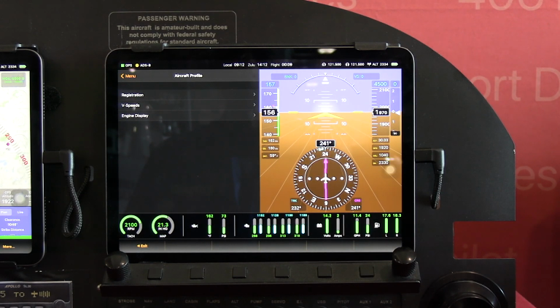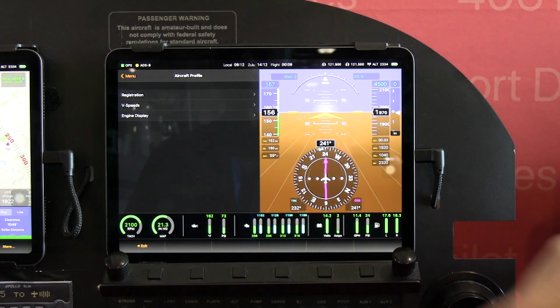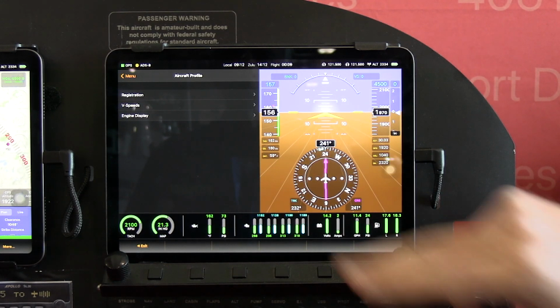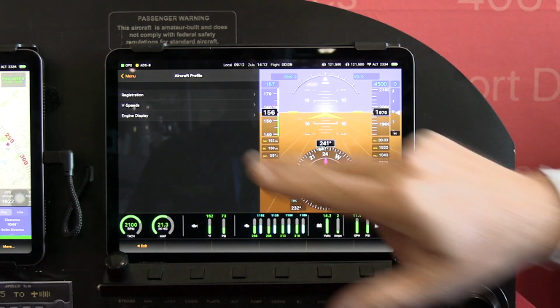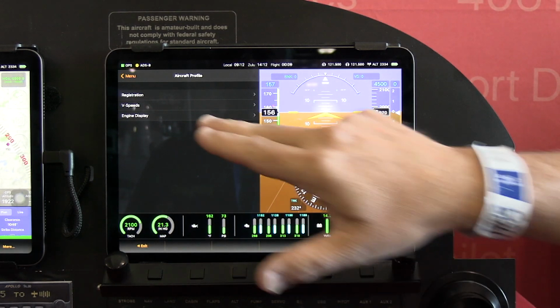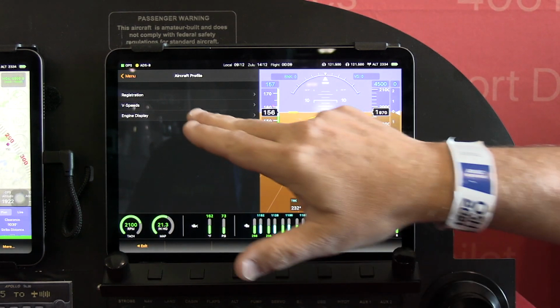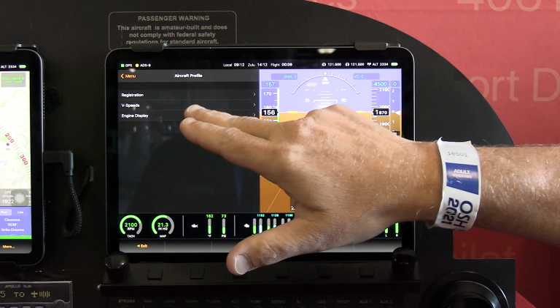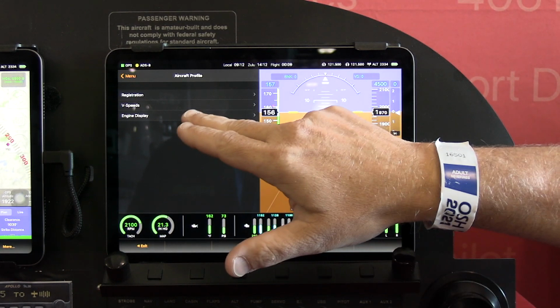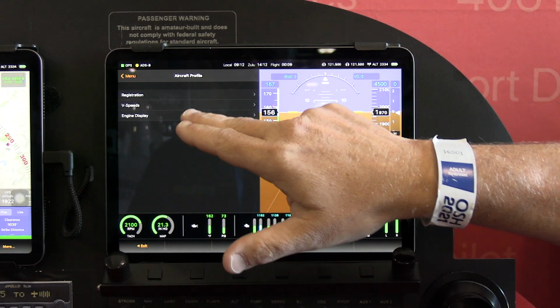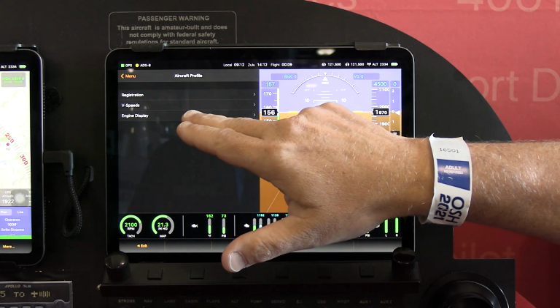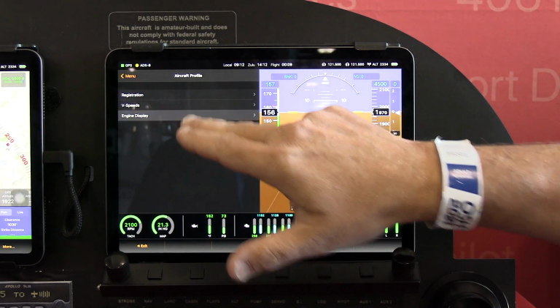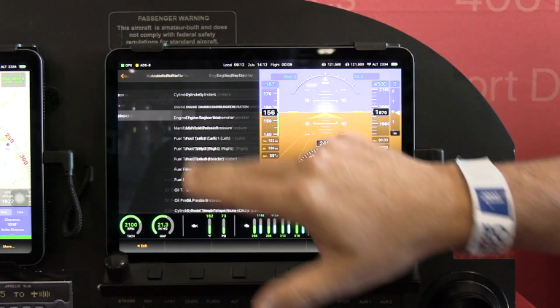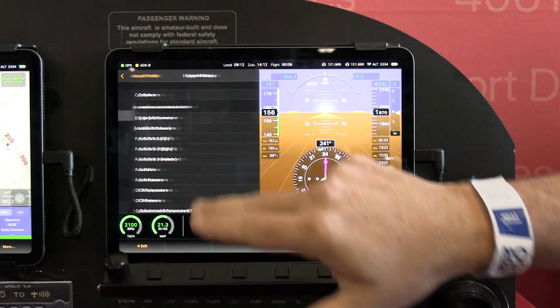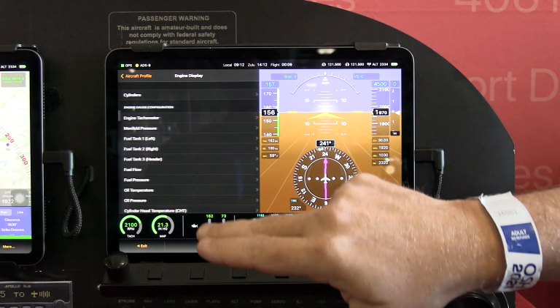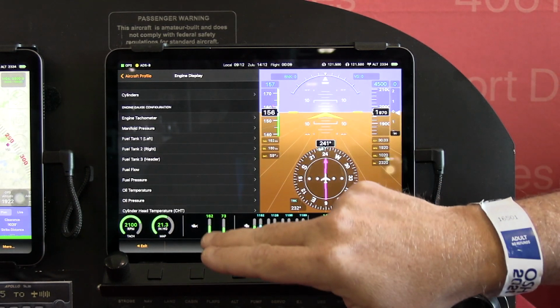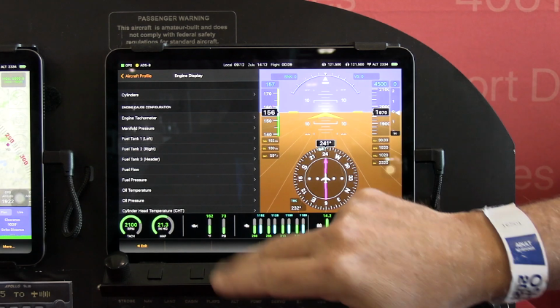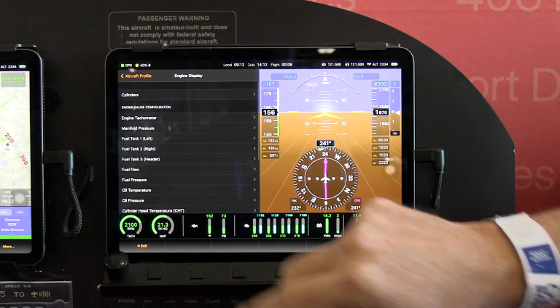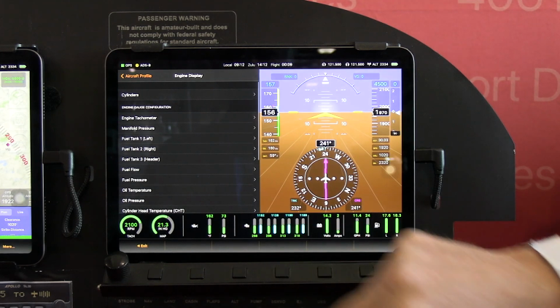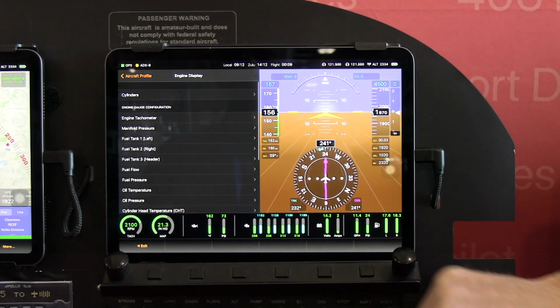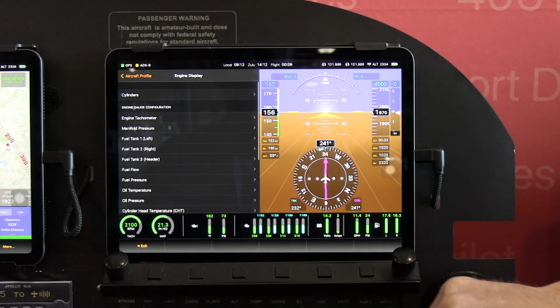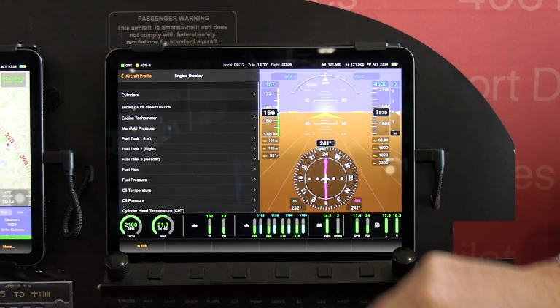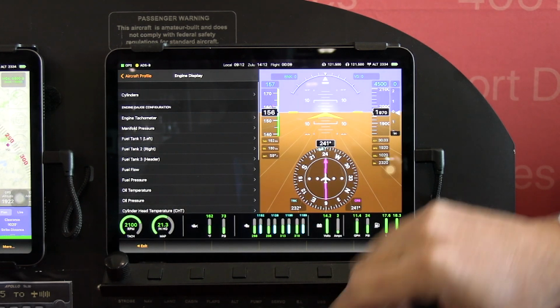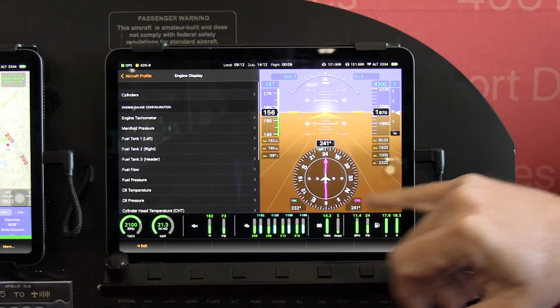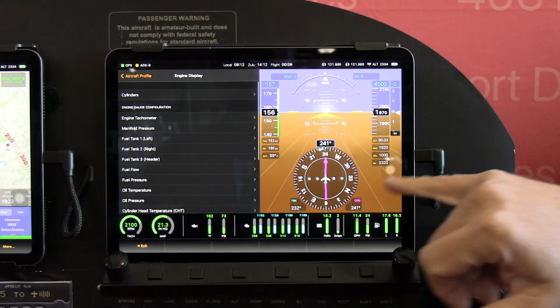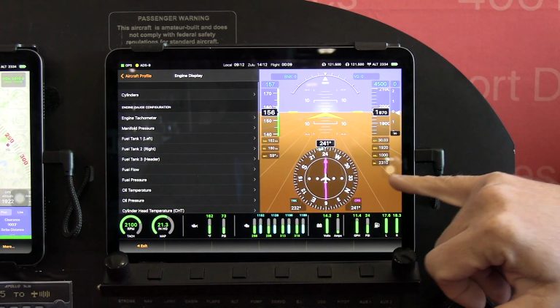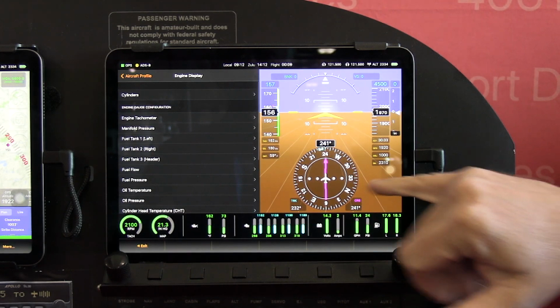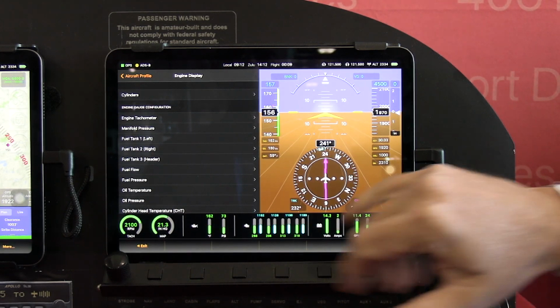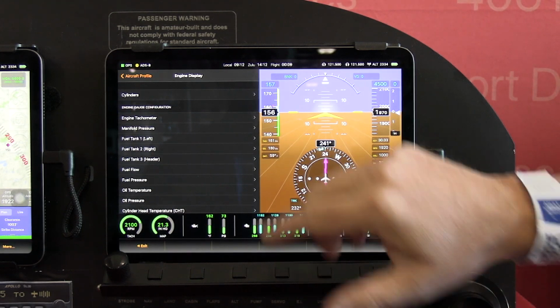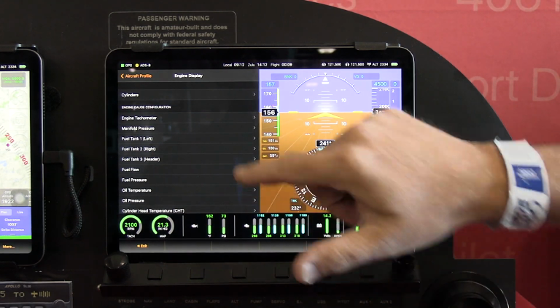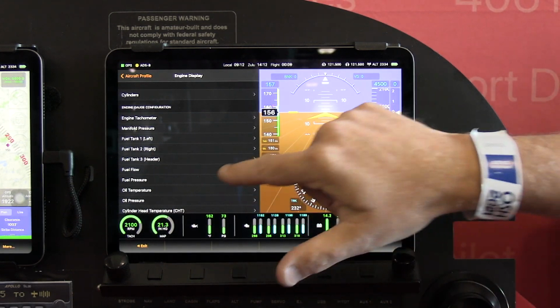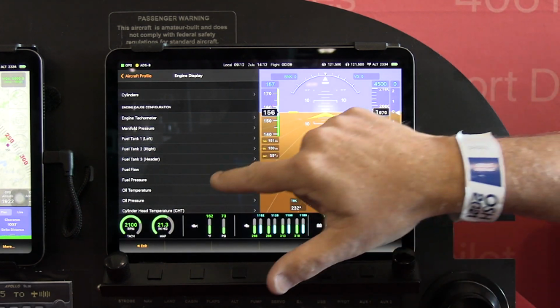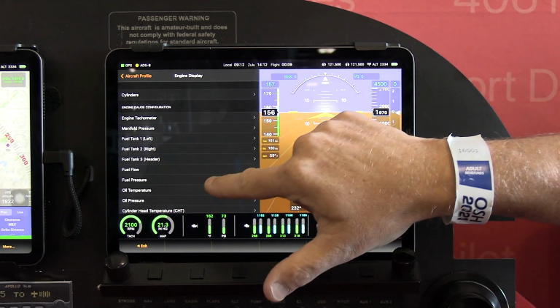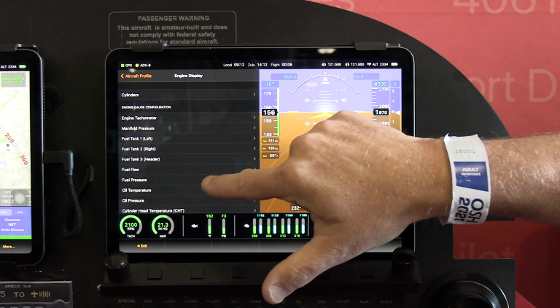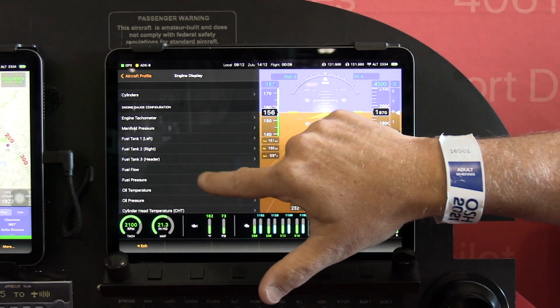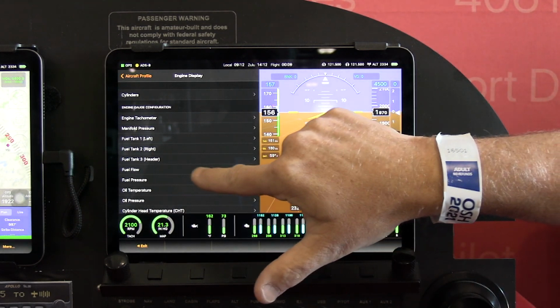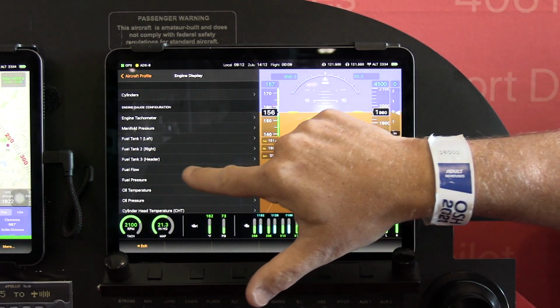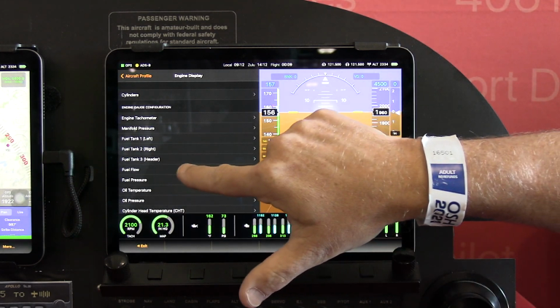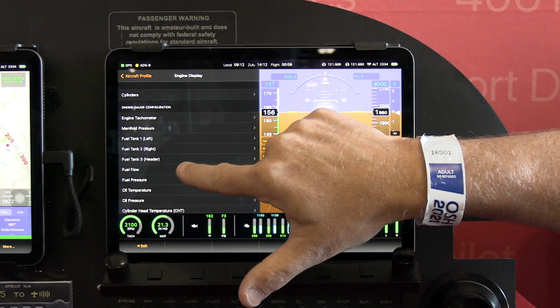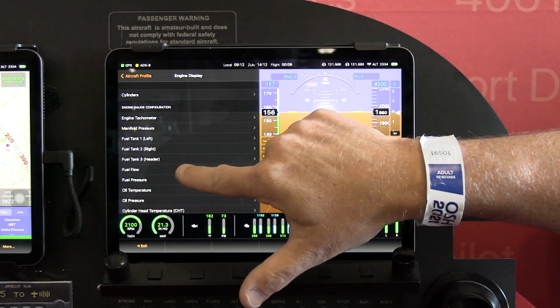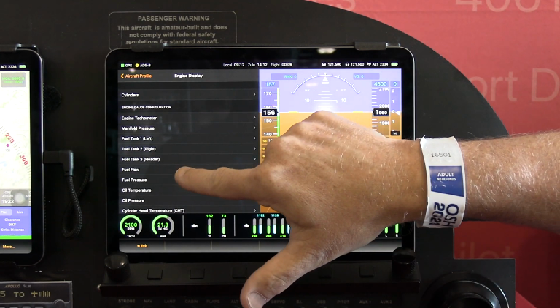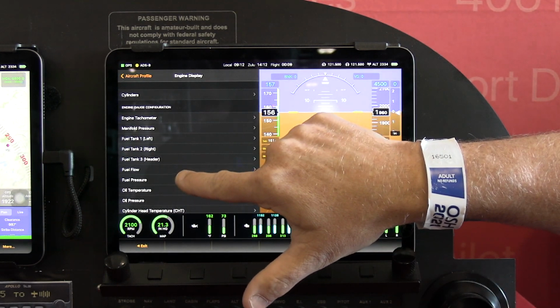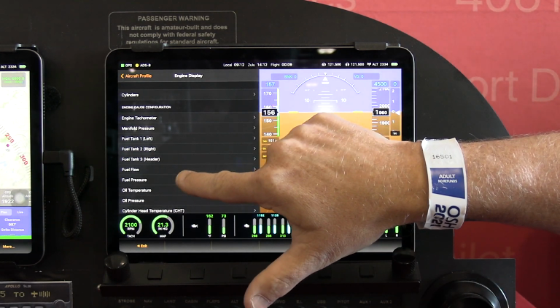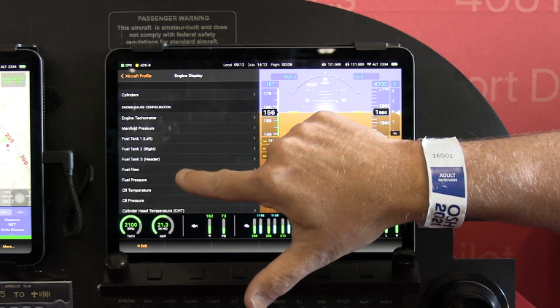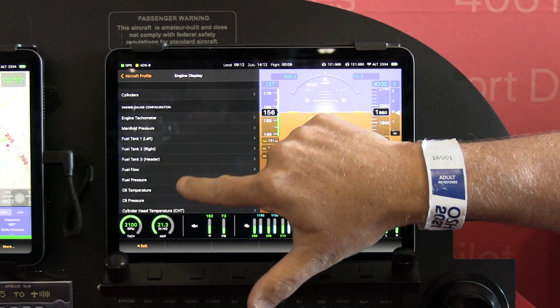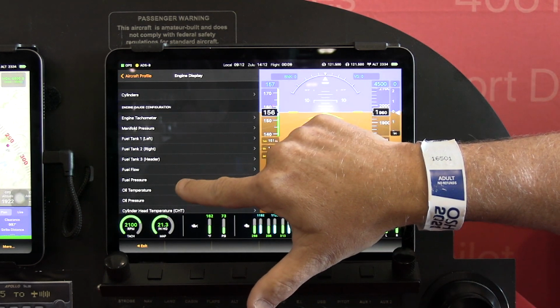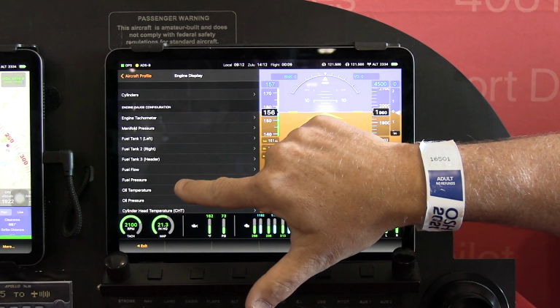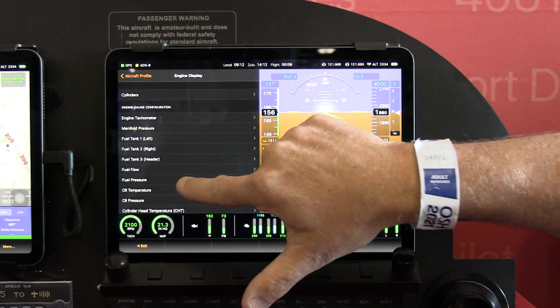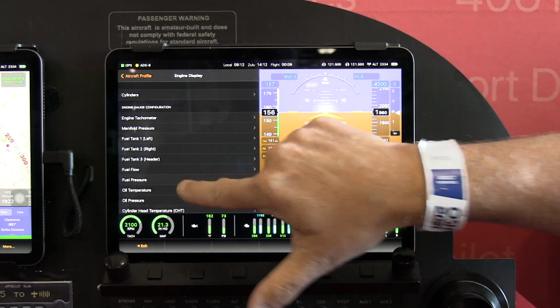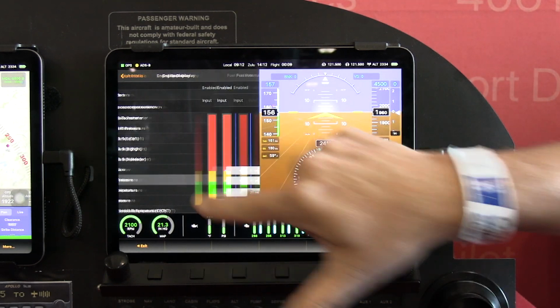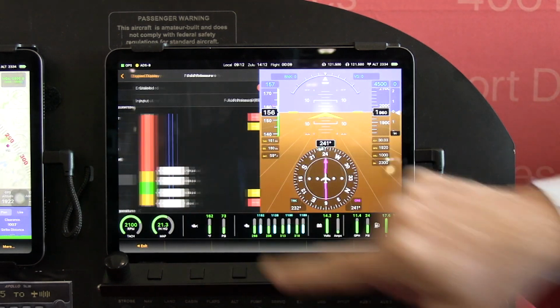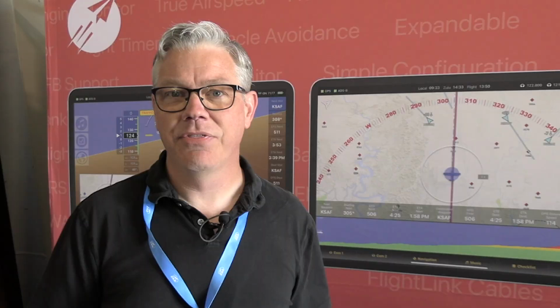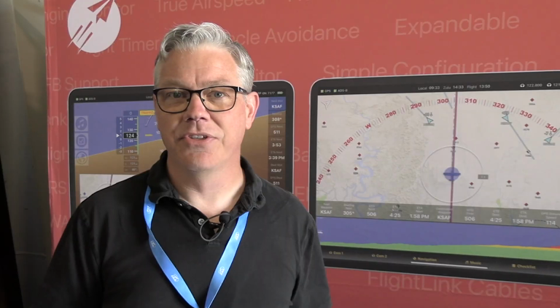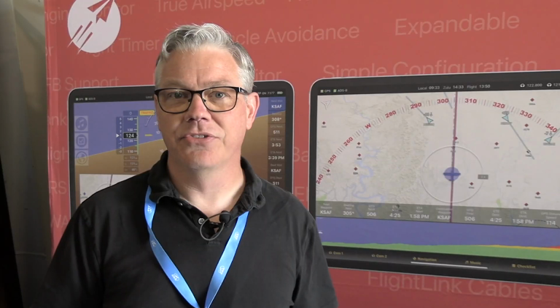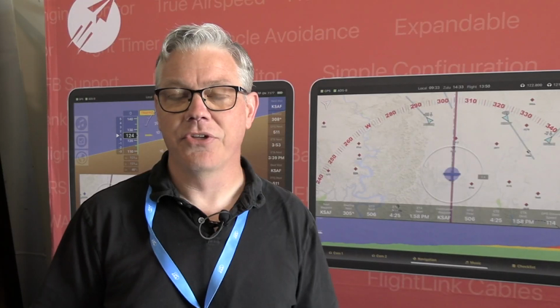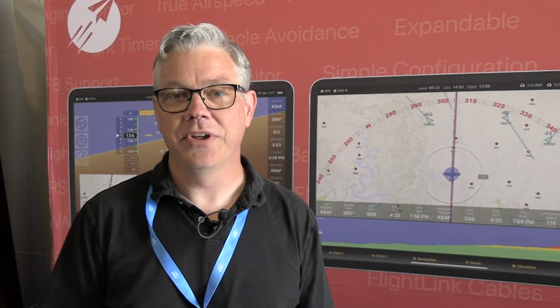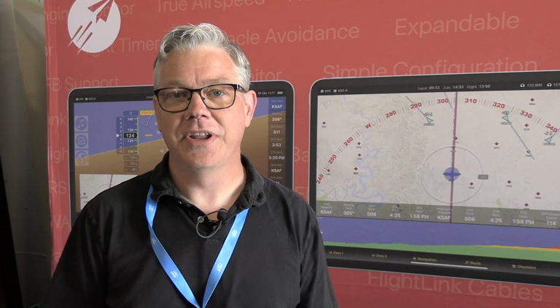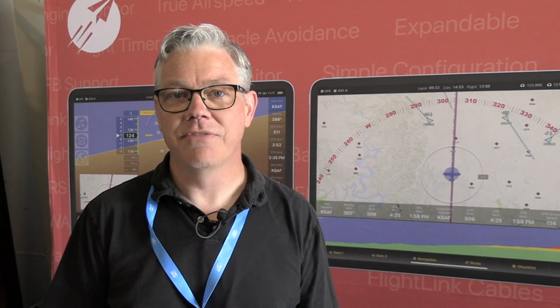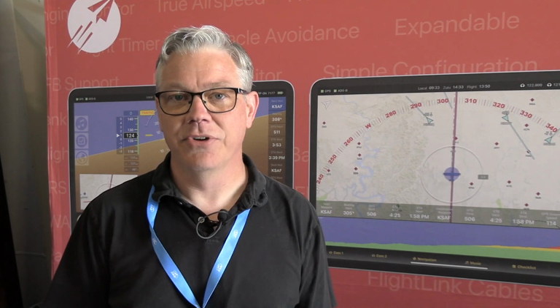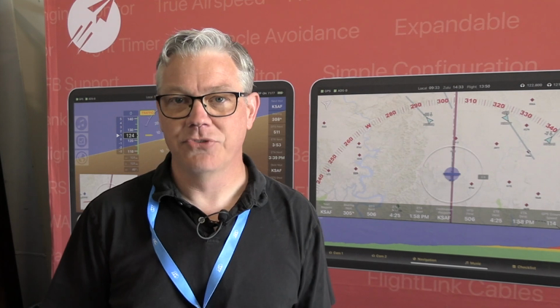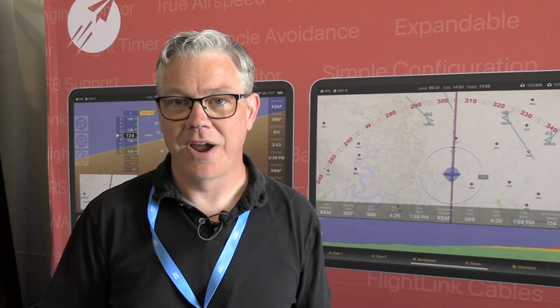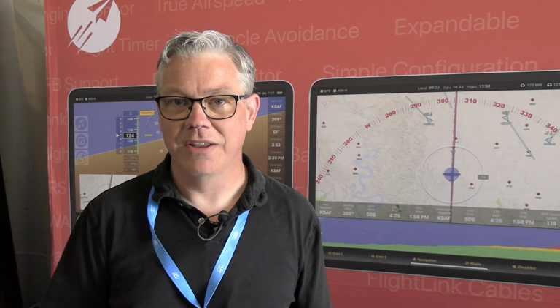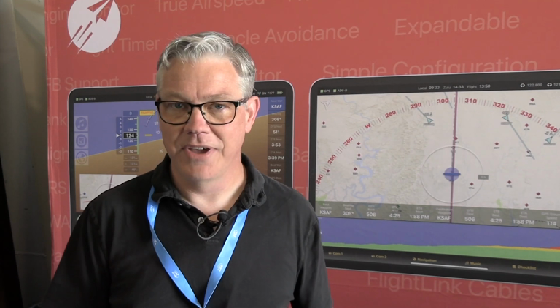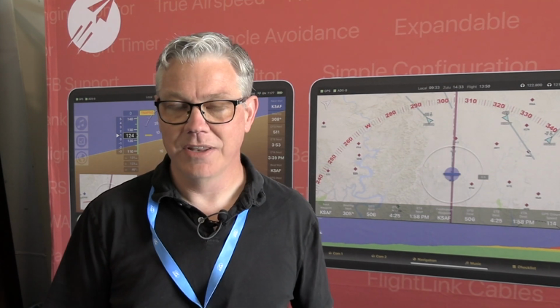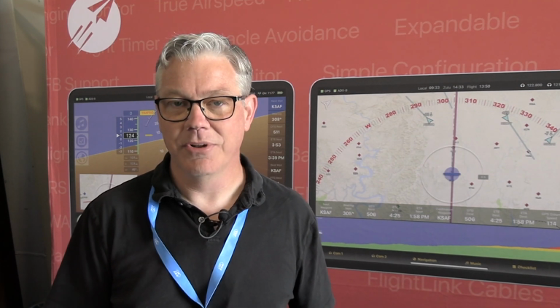The app, by the way, is now available in the App Store from Apple, so if you want to try it out, there's a 30-day free trial available.